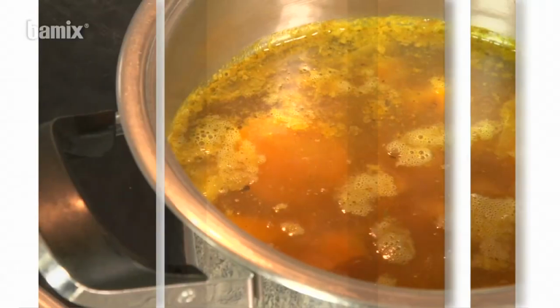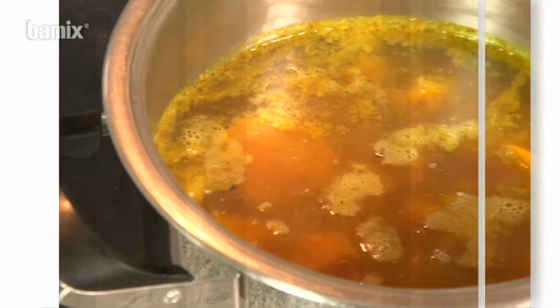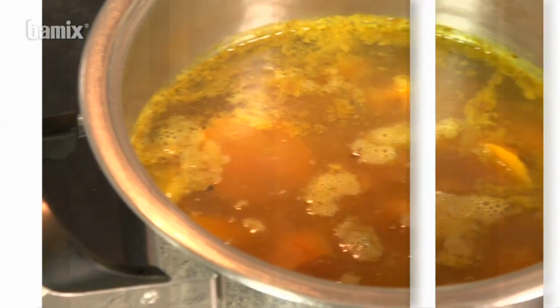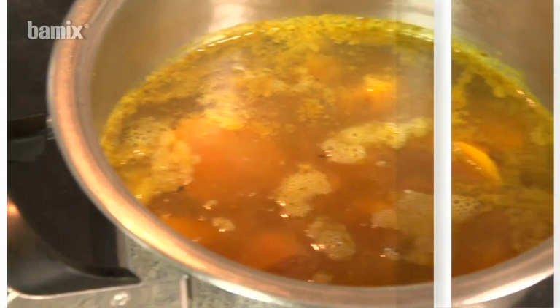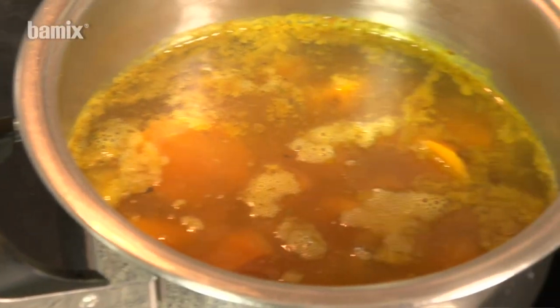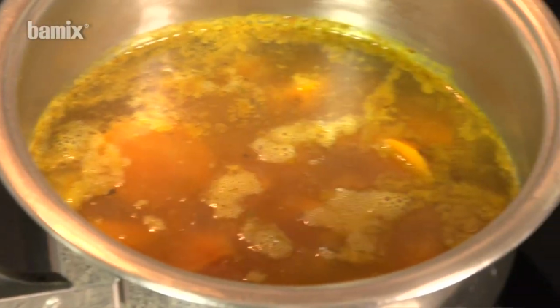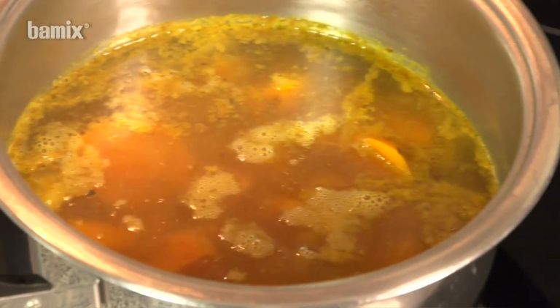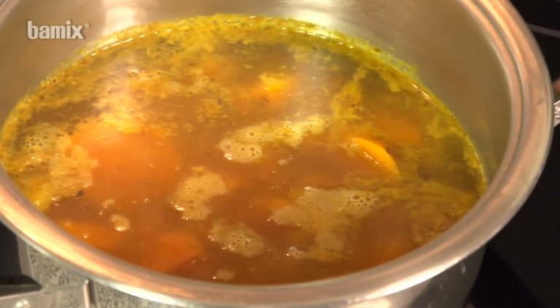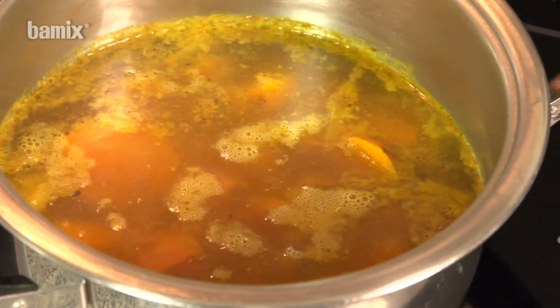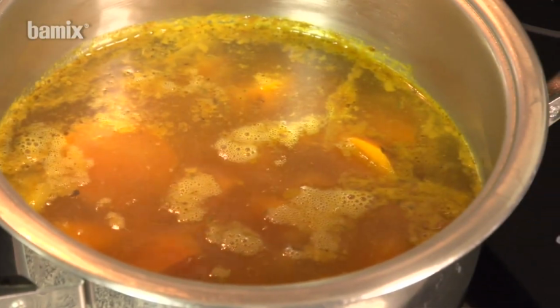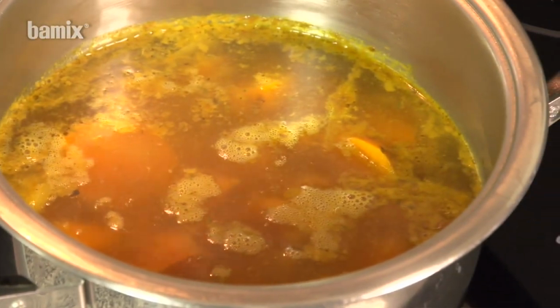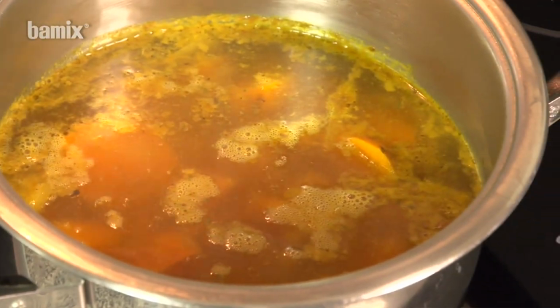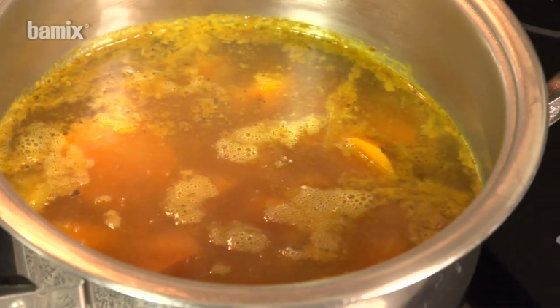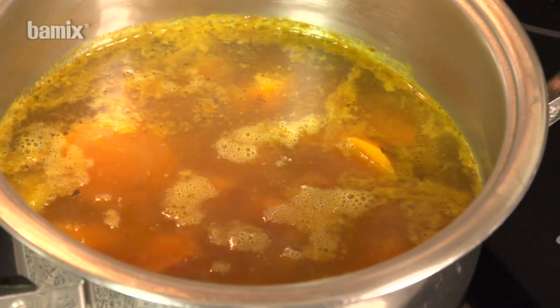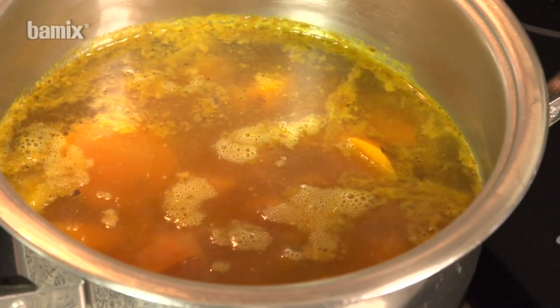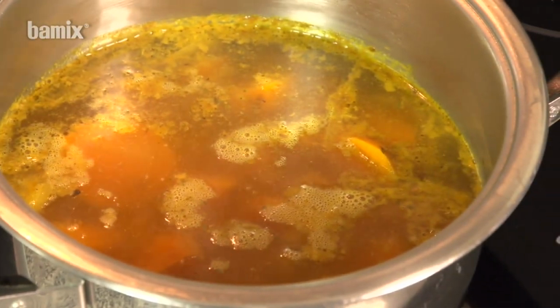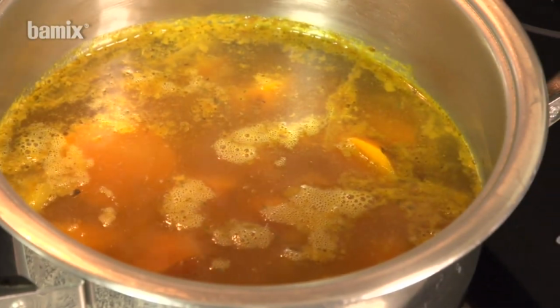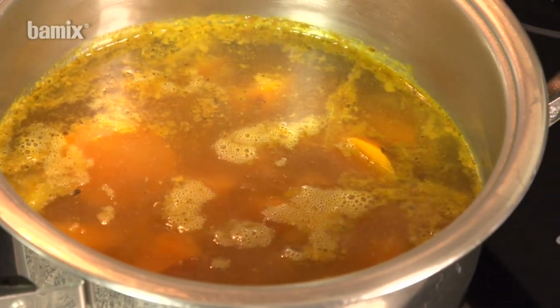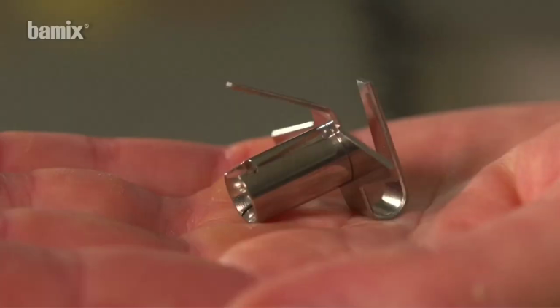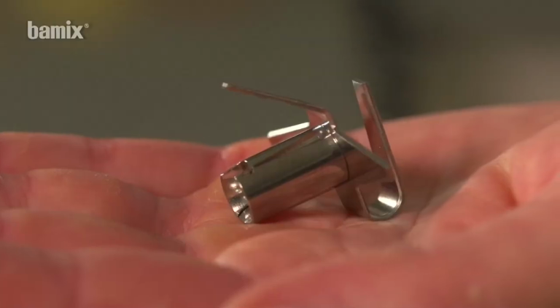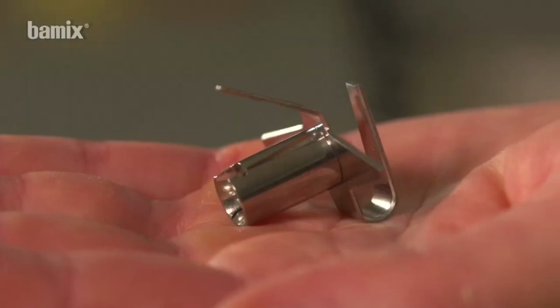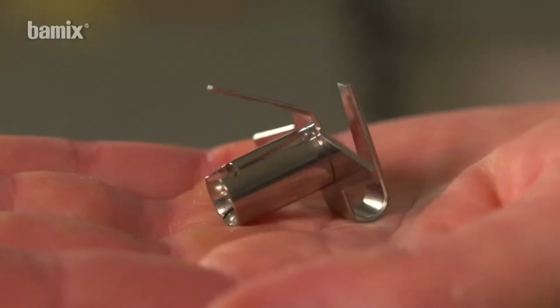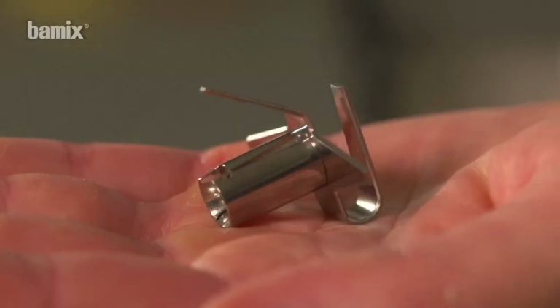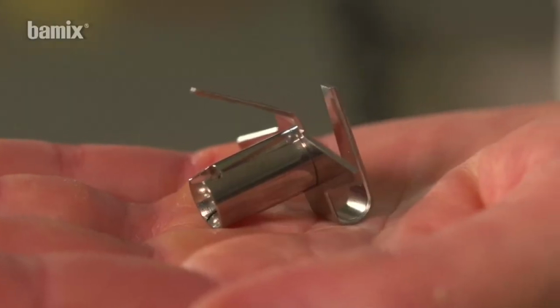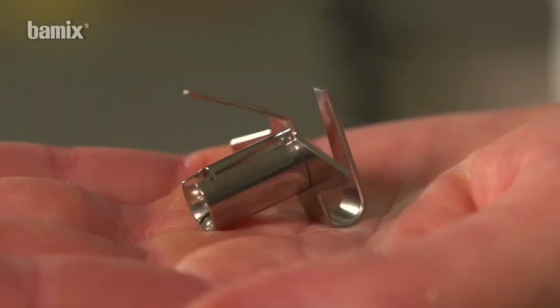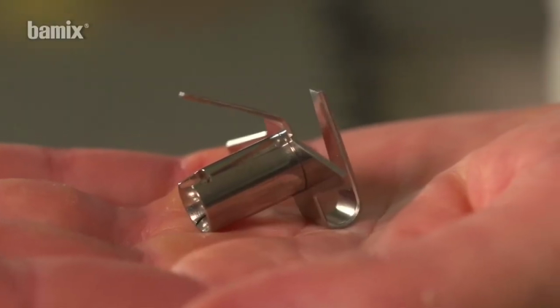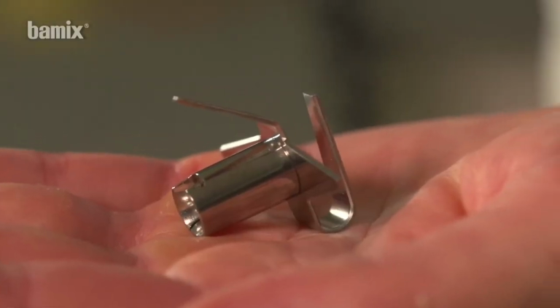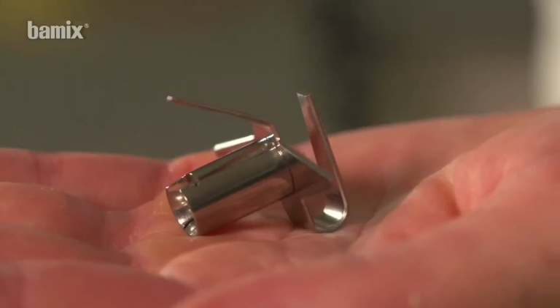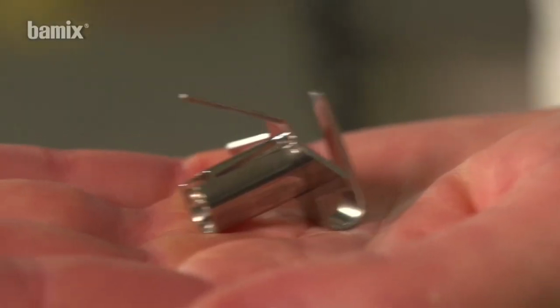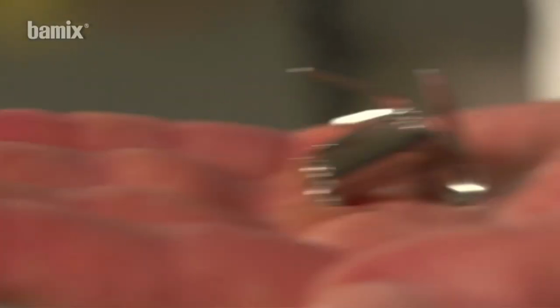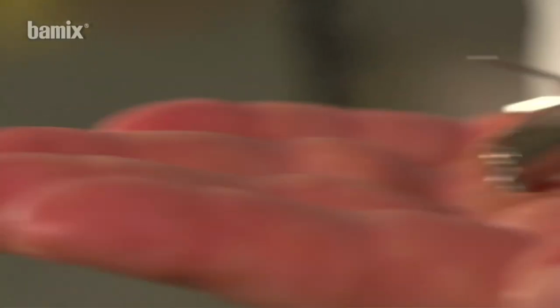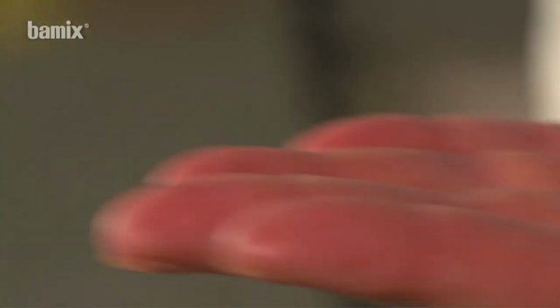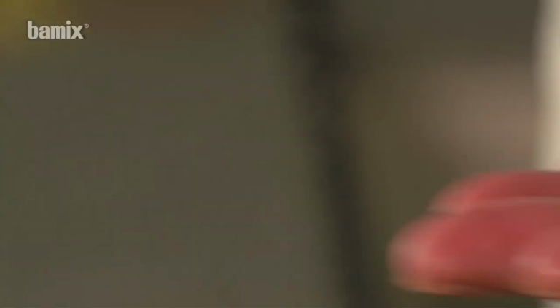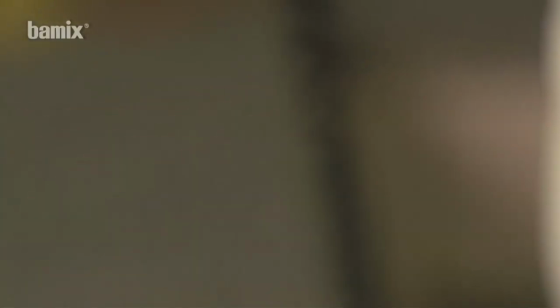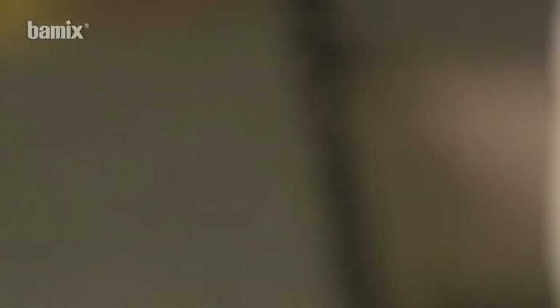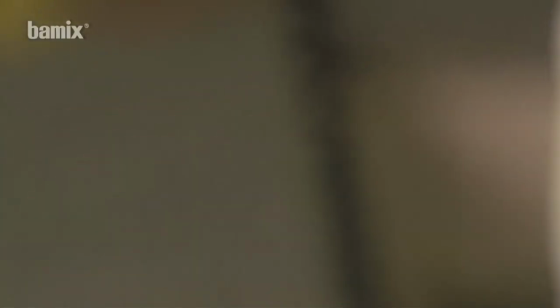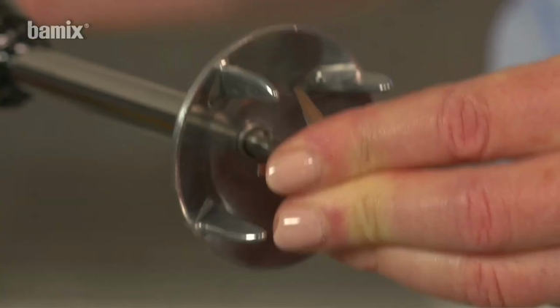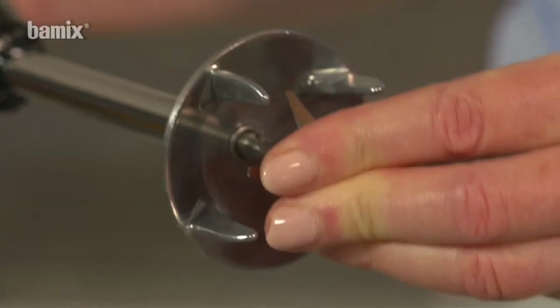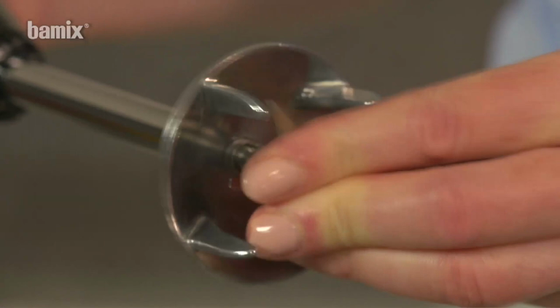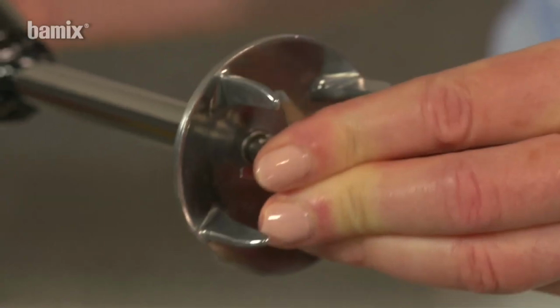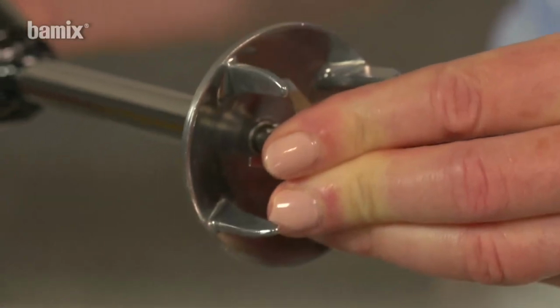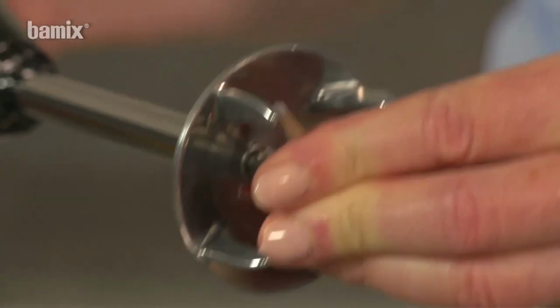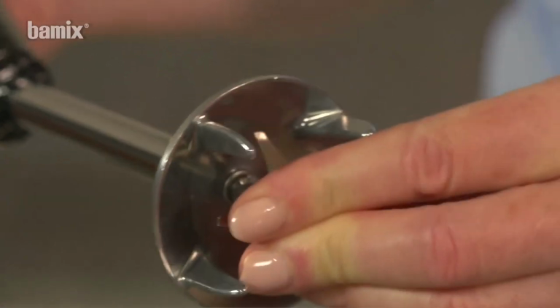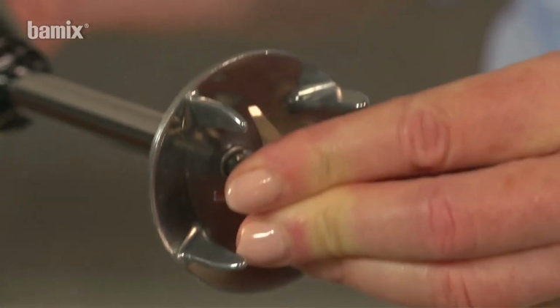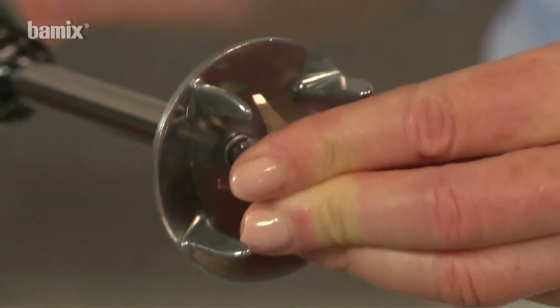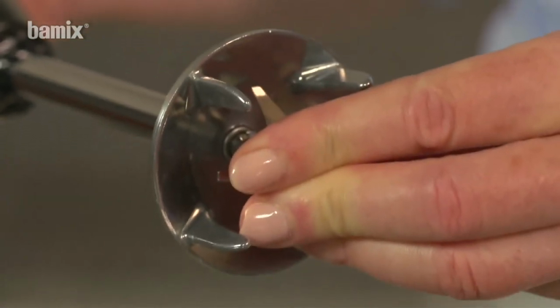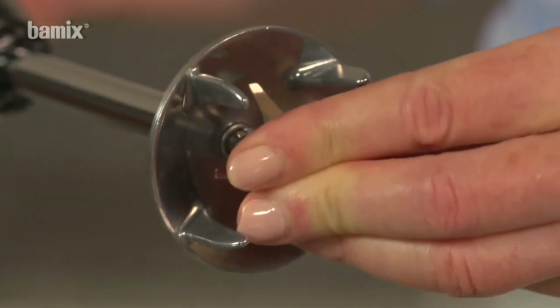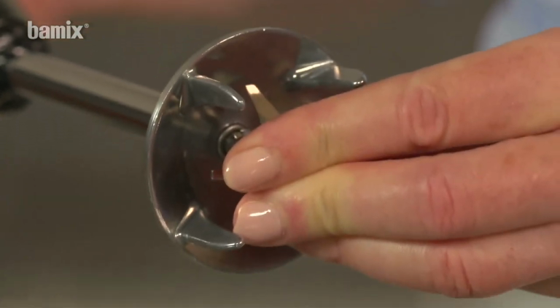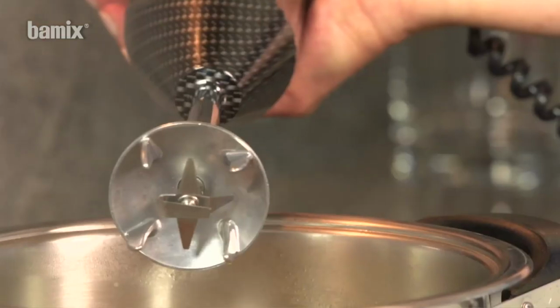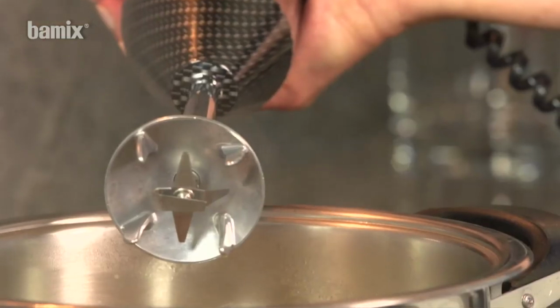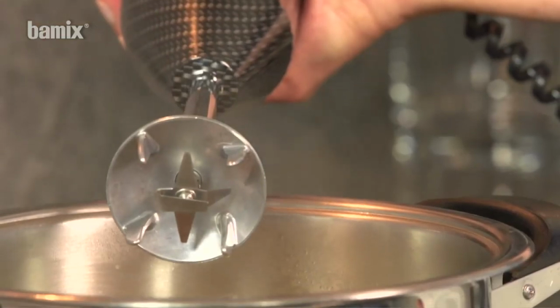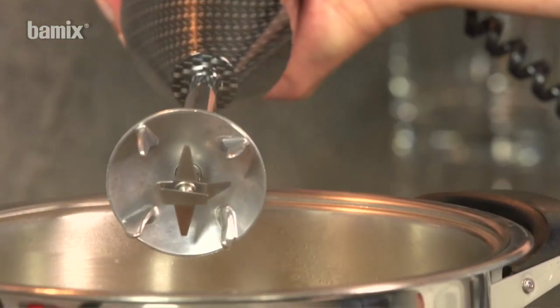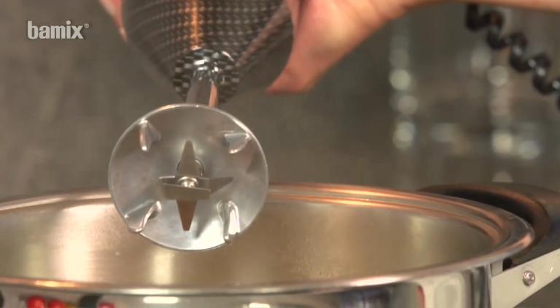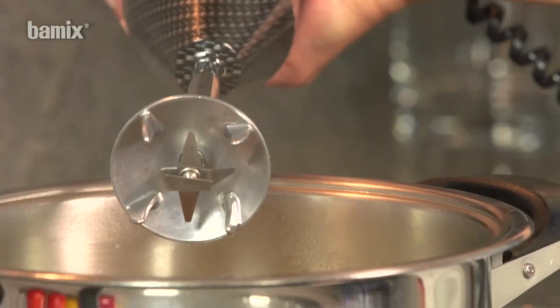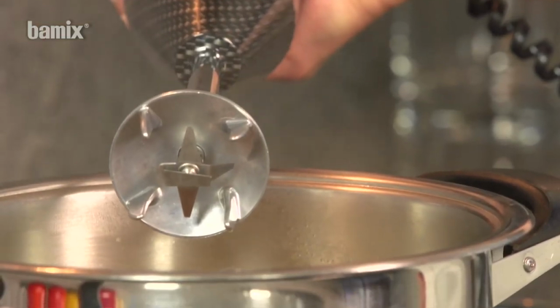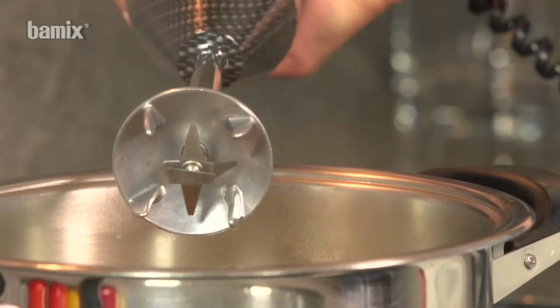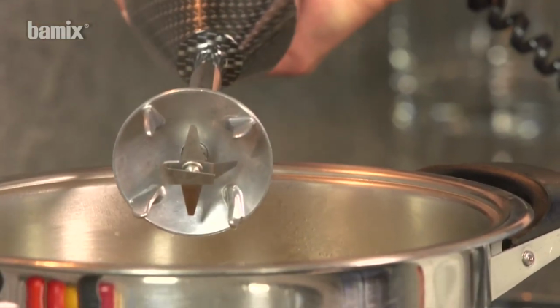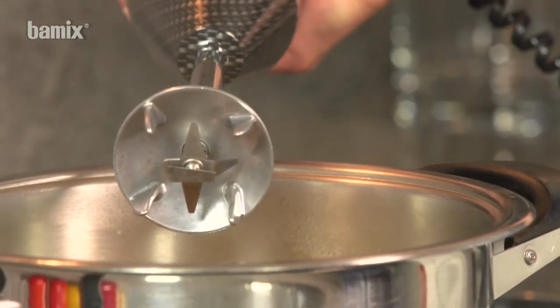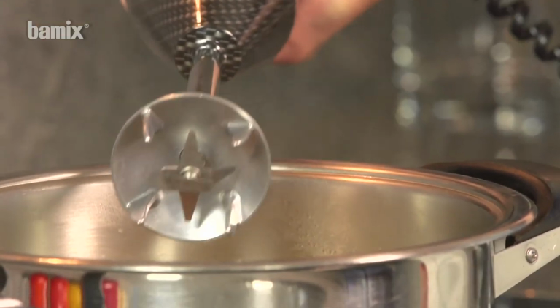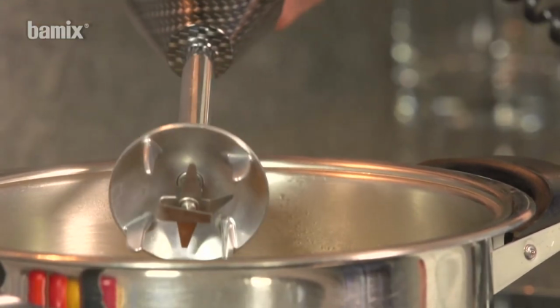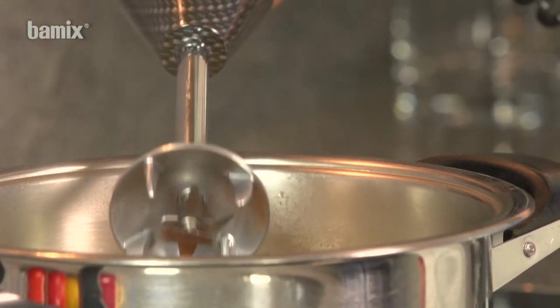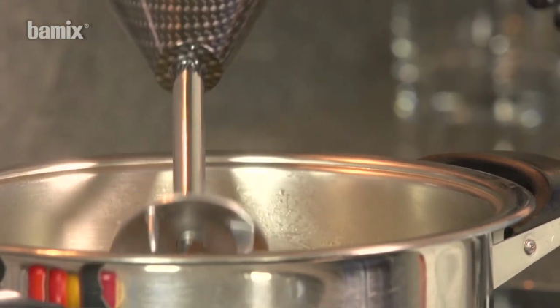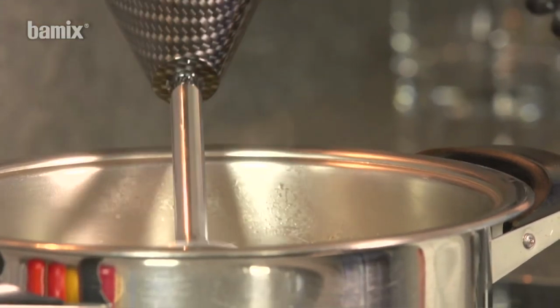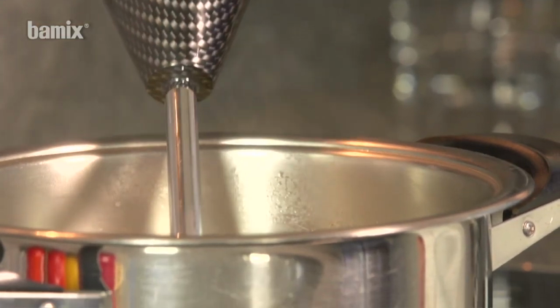Pureeing cooked soups with the multi-blade. The Bamix can be used directly in the pan.